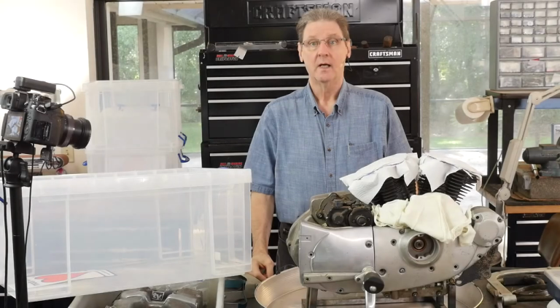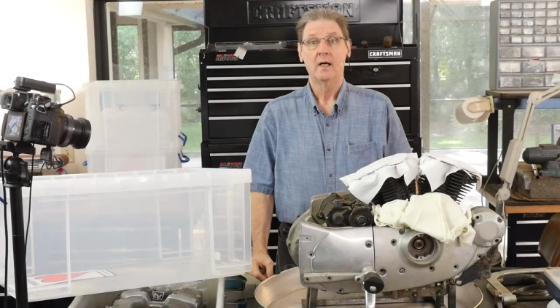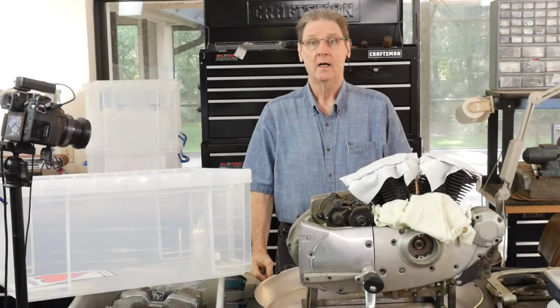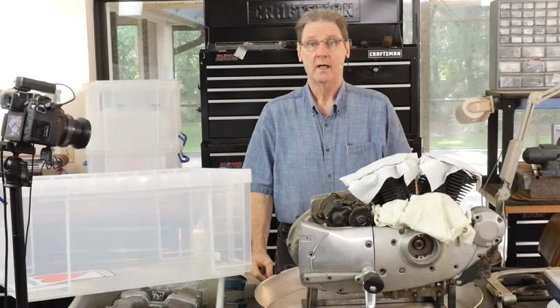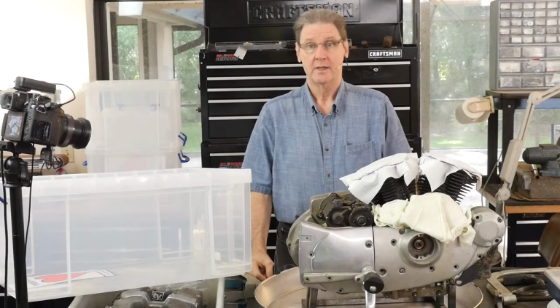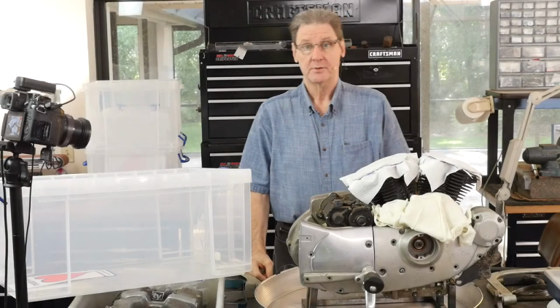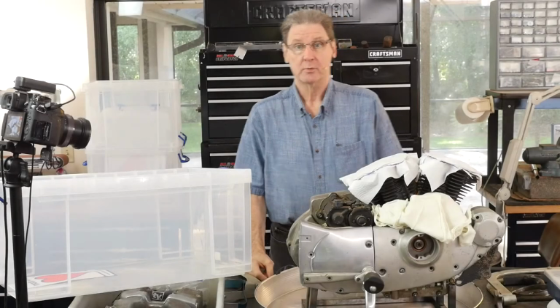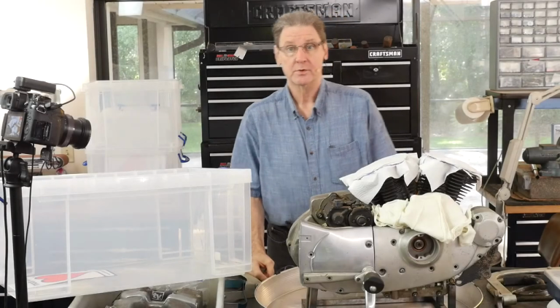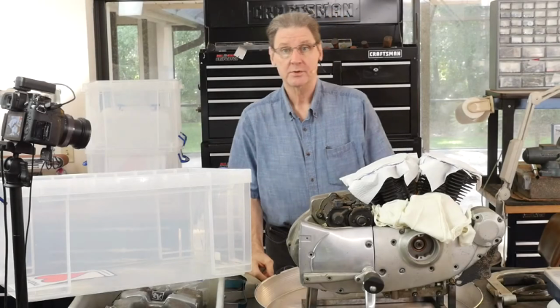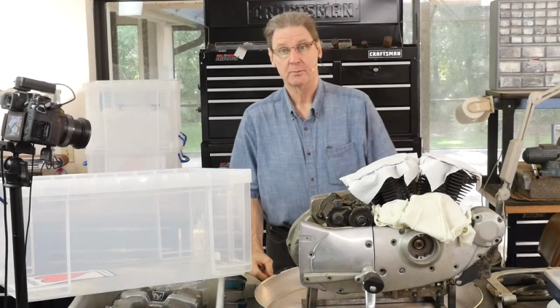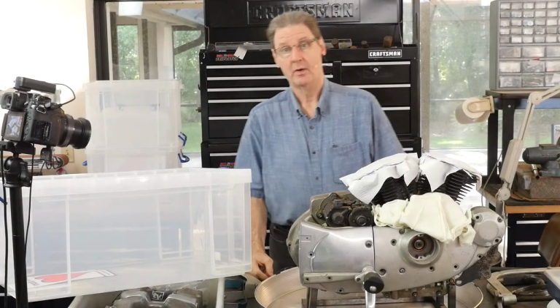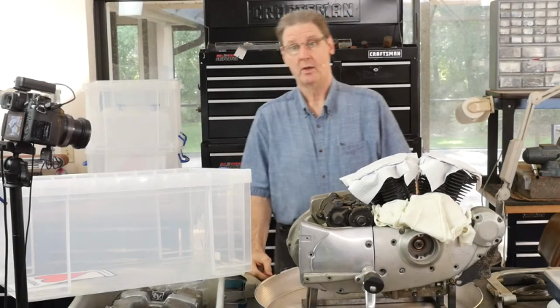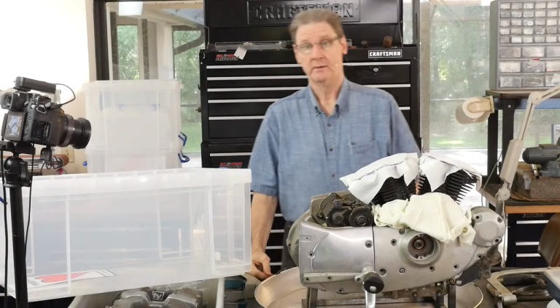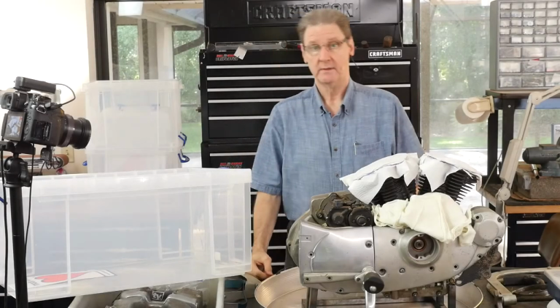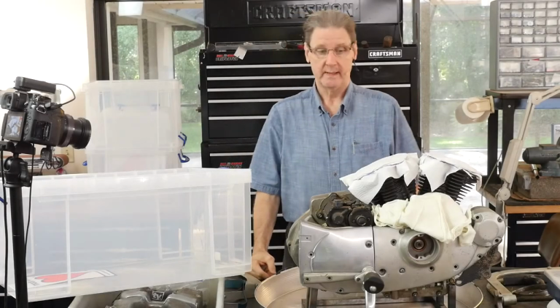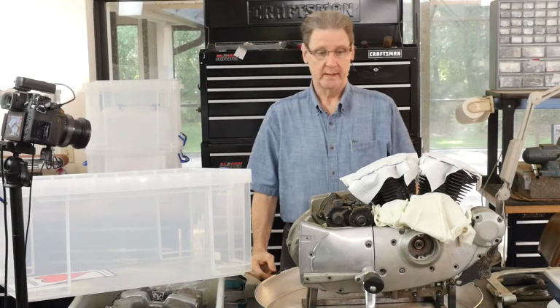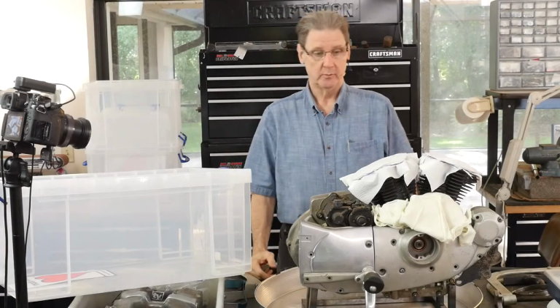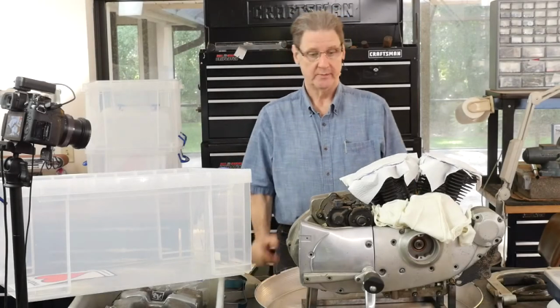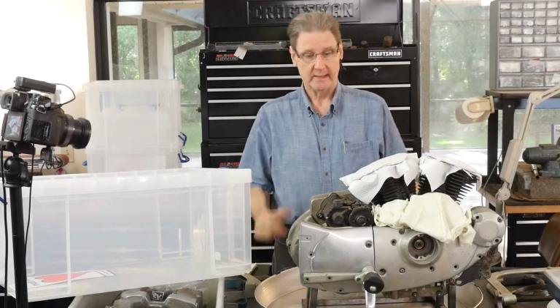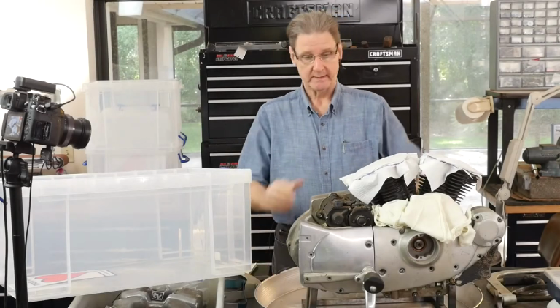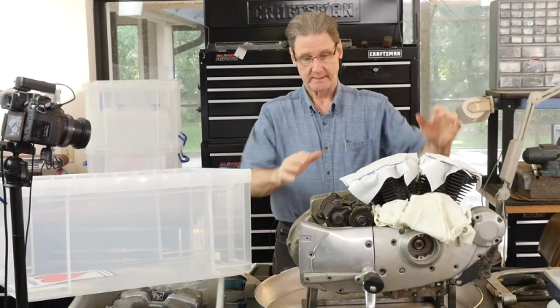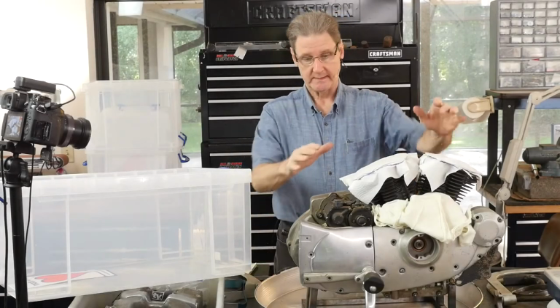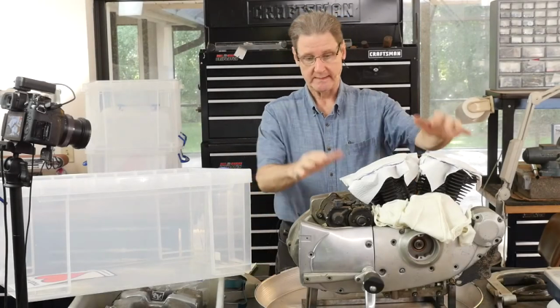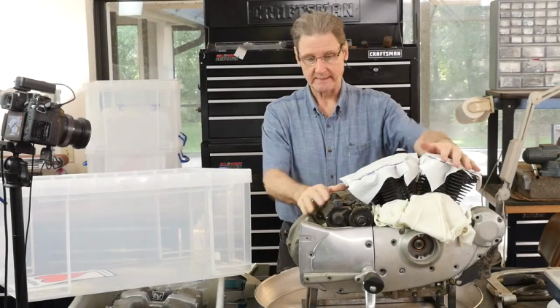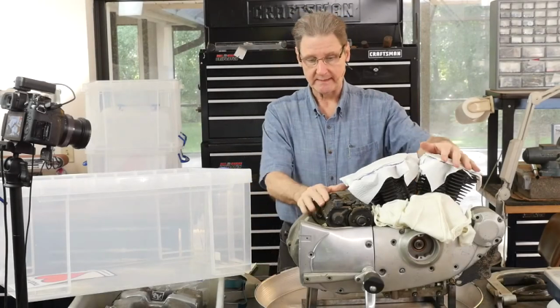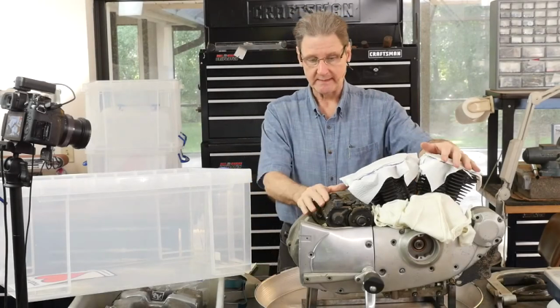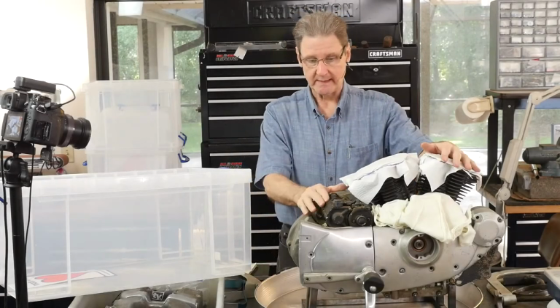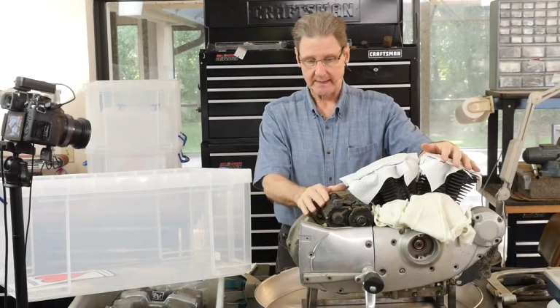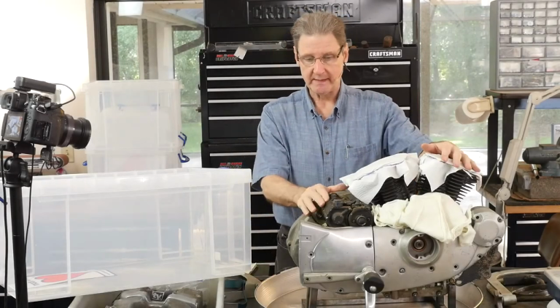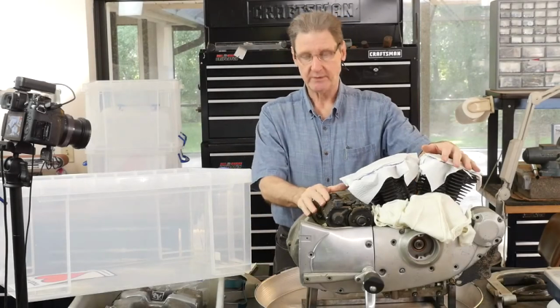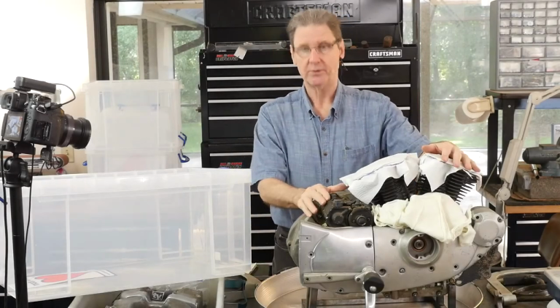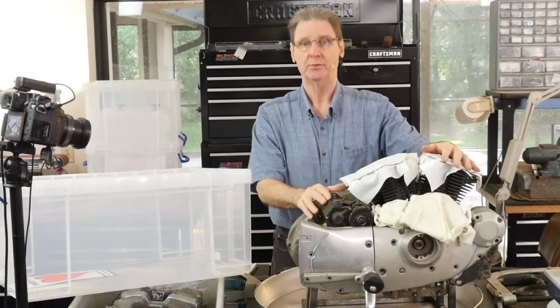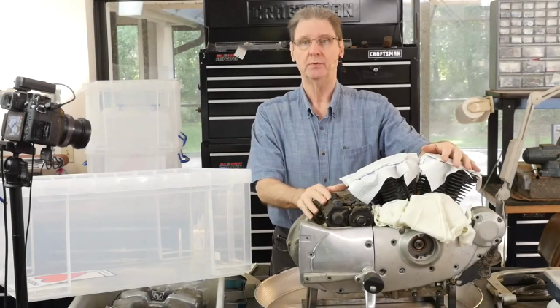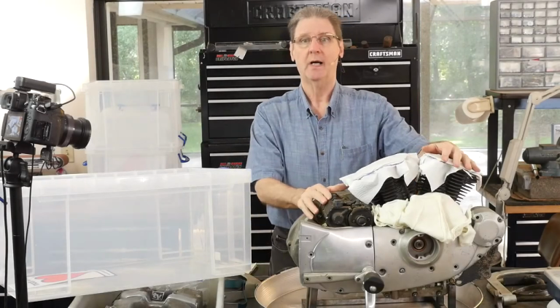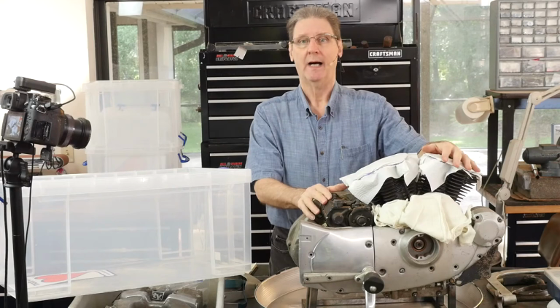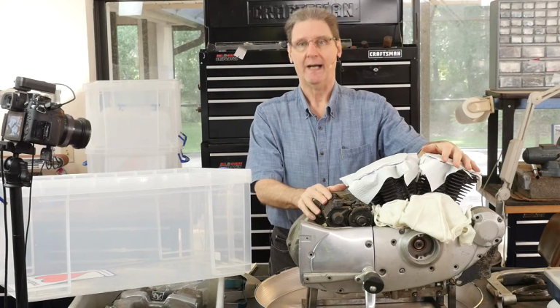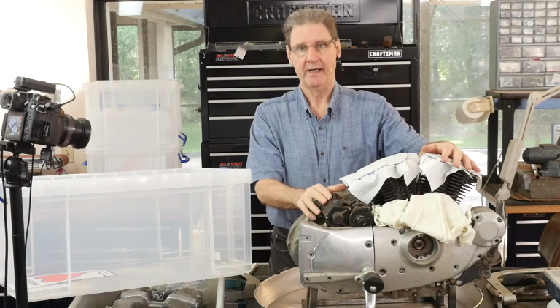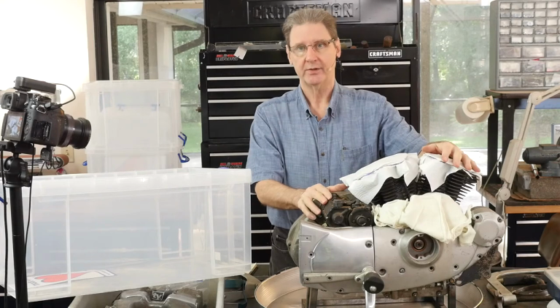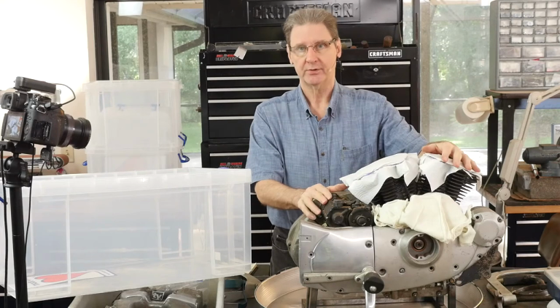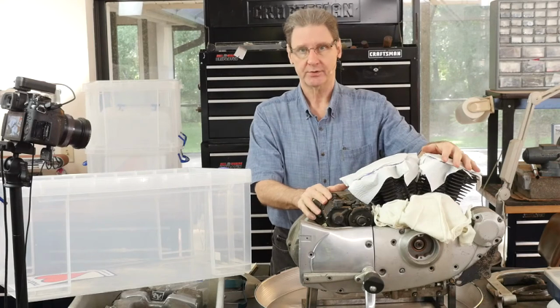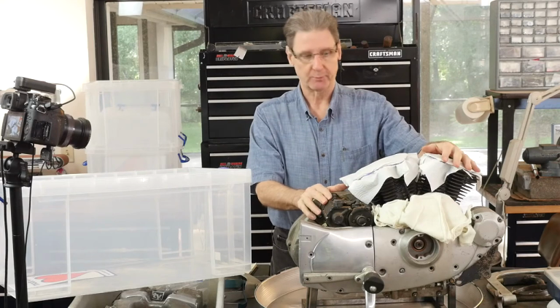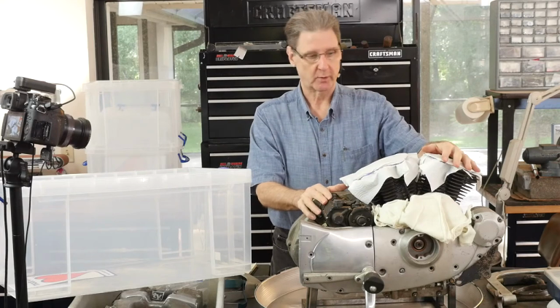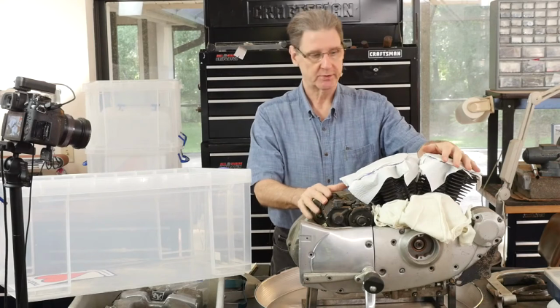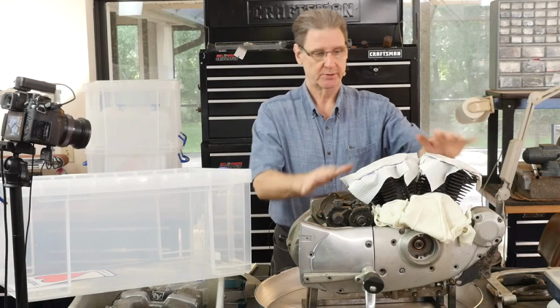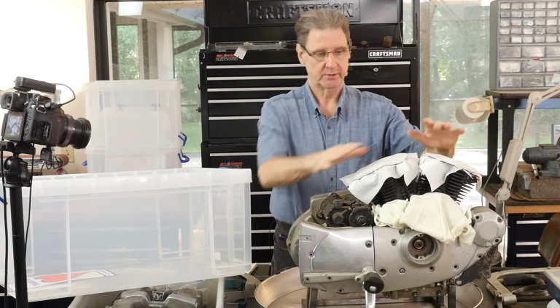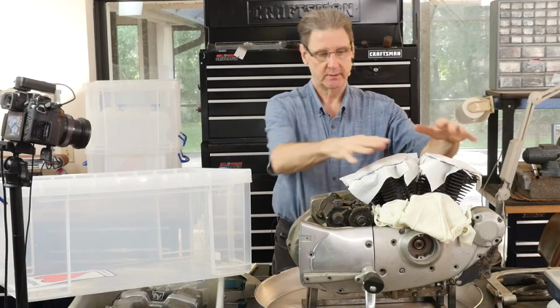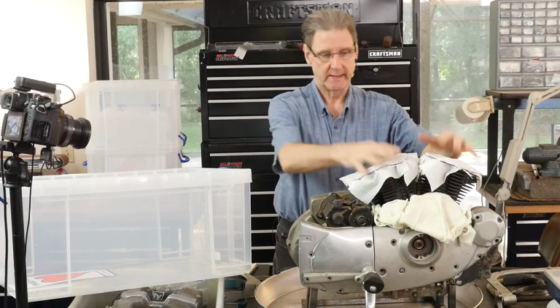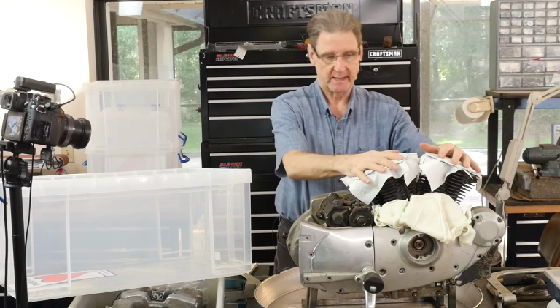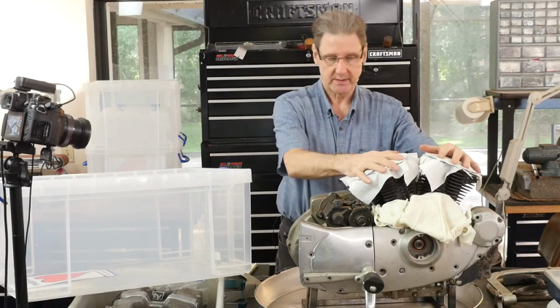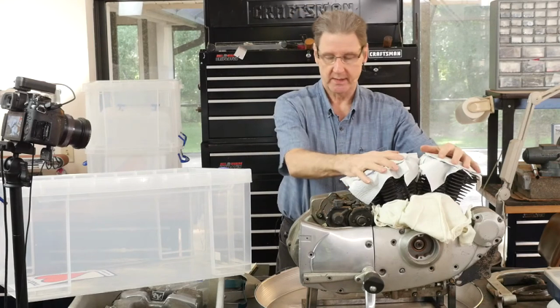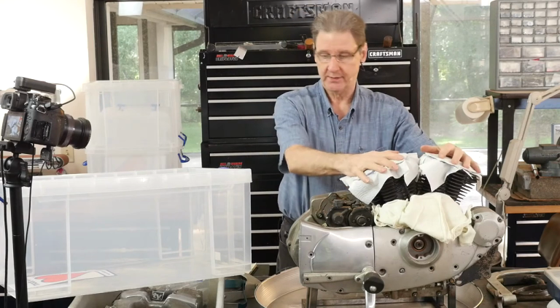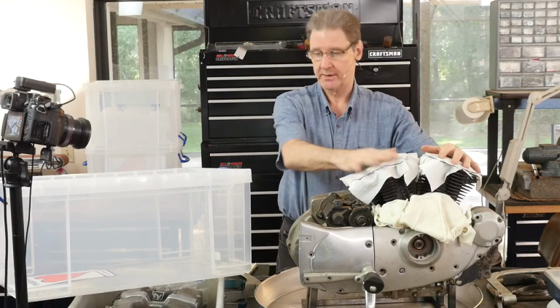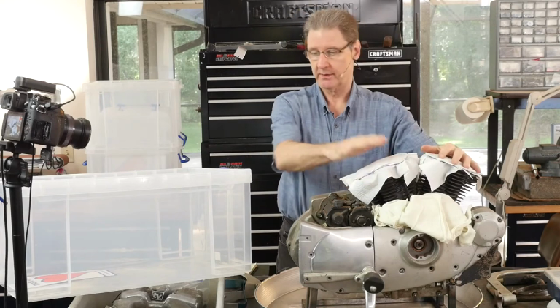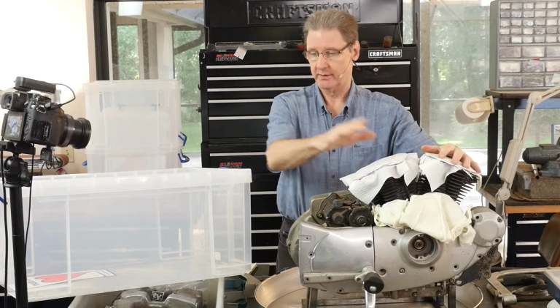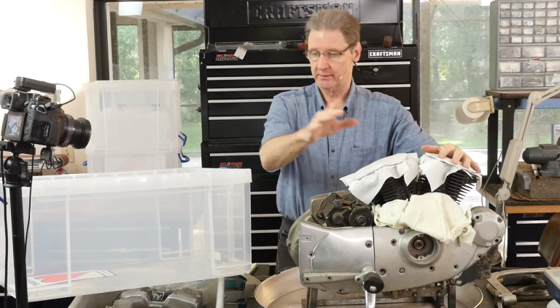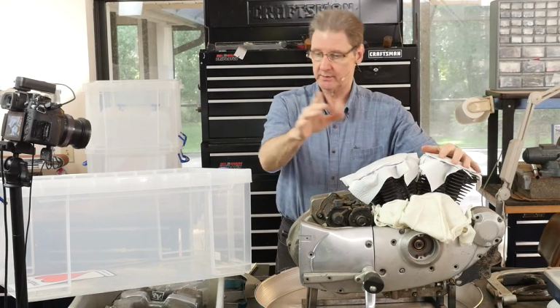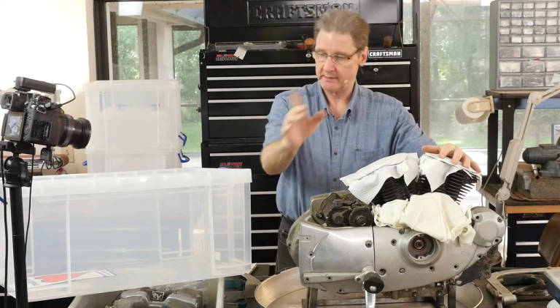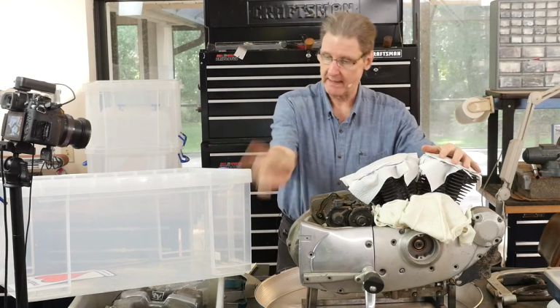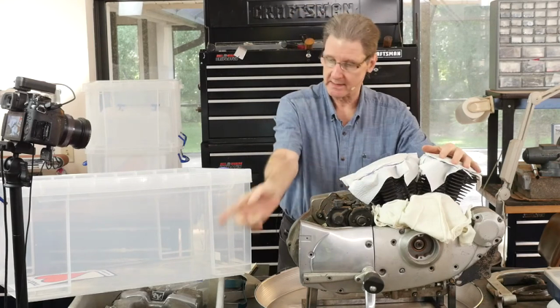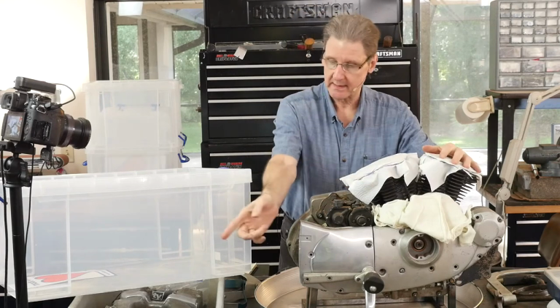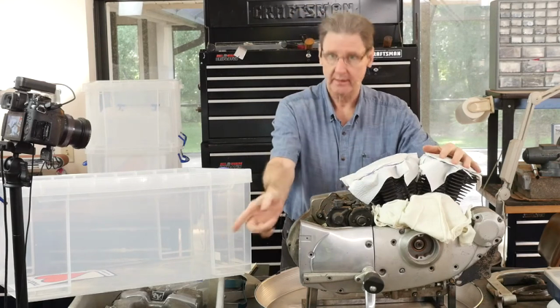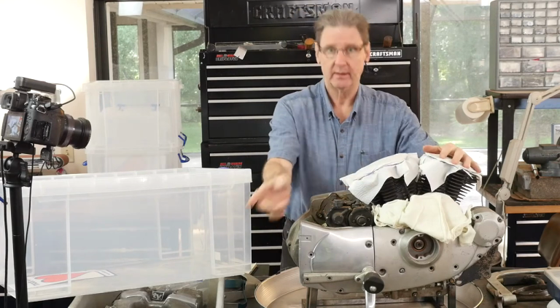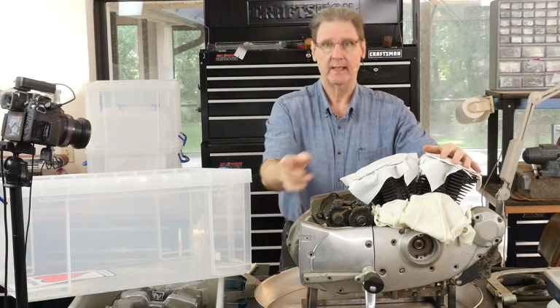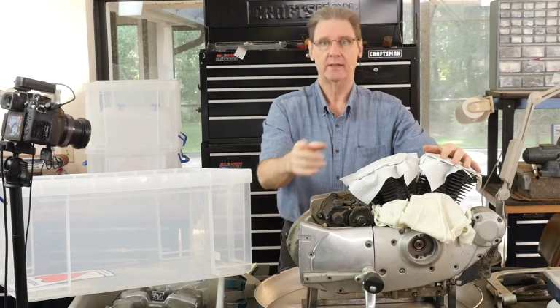Hi, Sportster Paul. Today we've got this 1982 Iron Sportster — cast iron cylinders, cast iron heads.